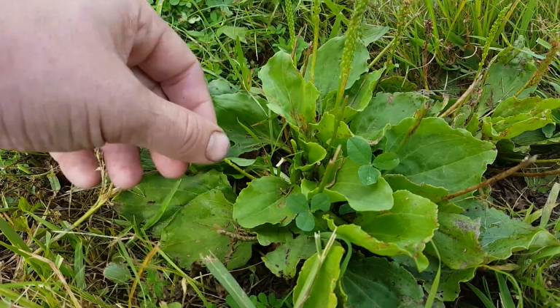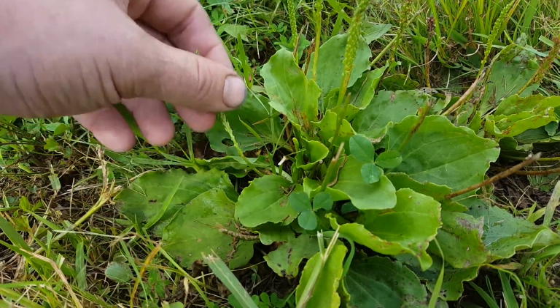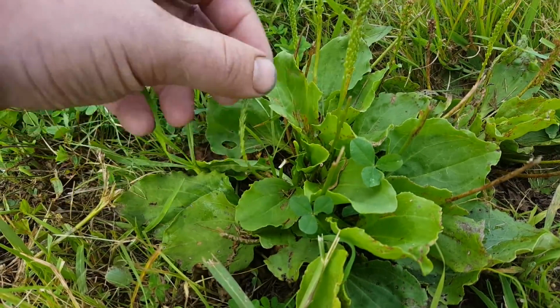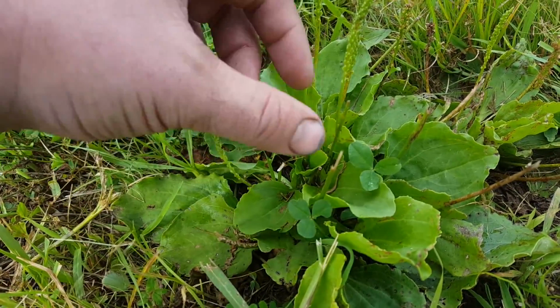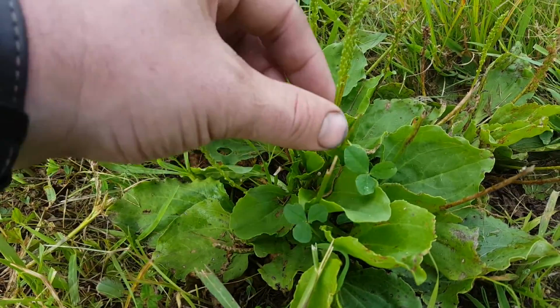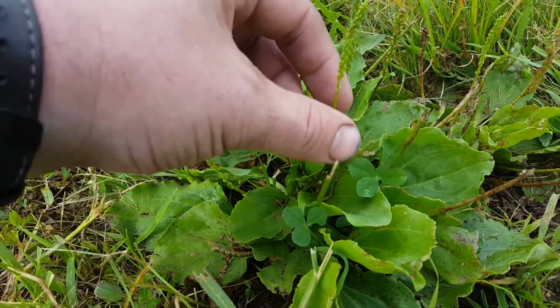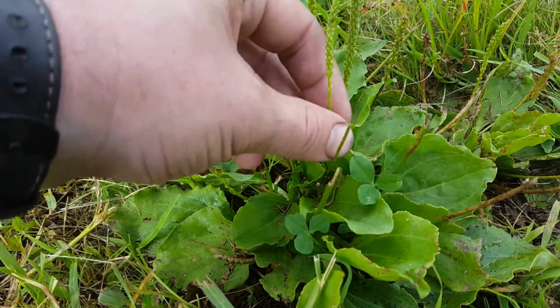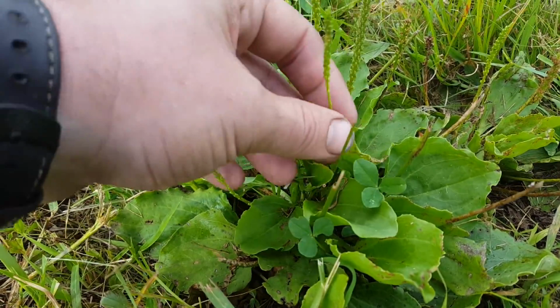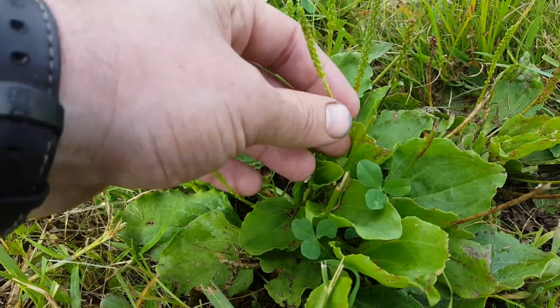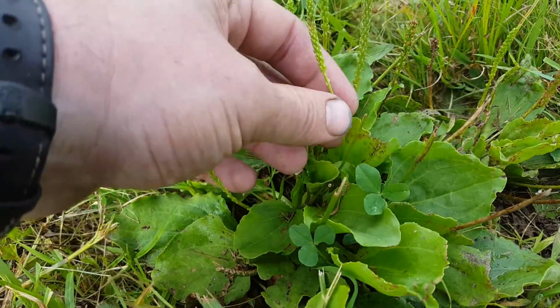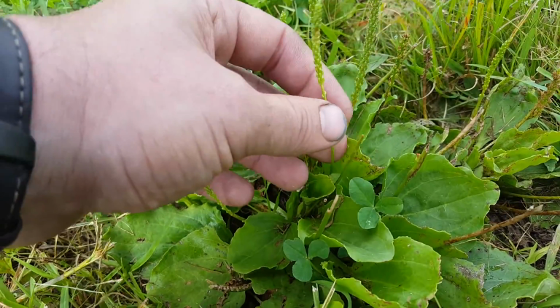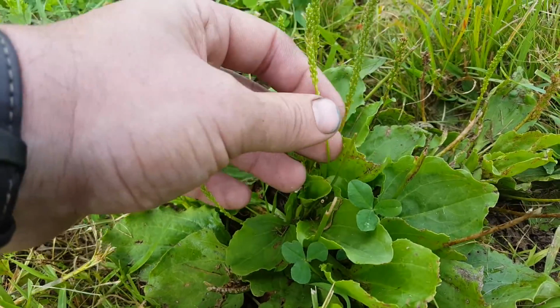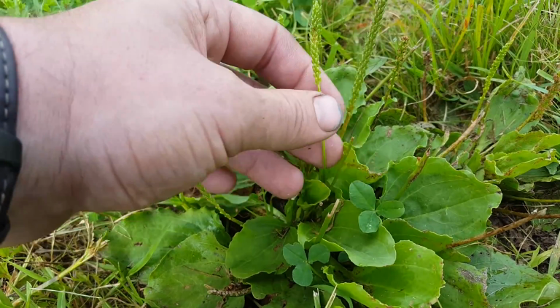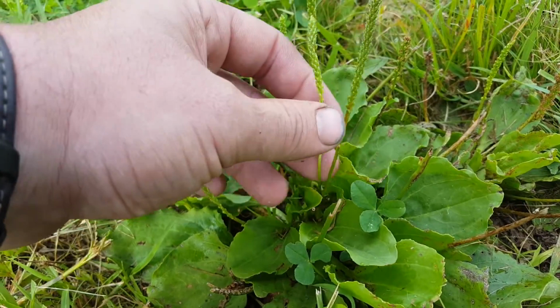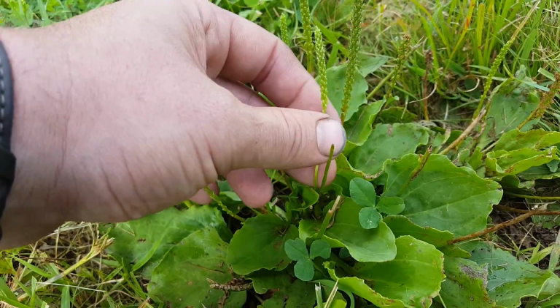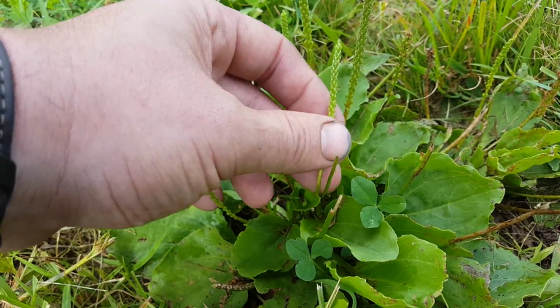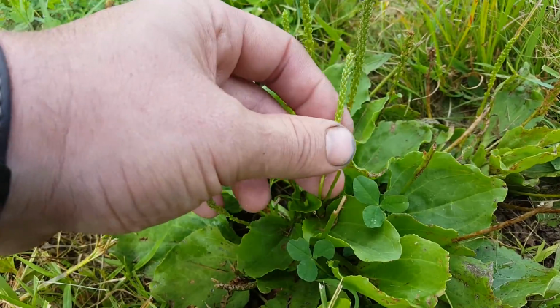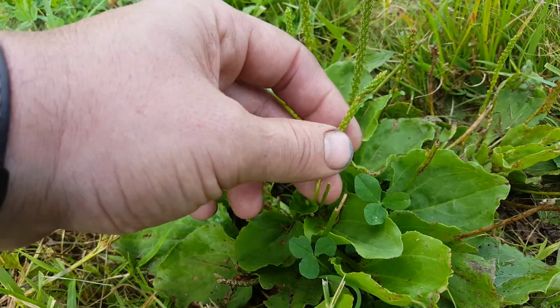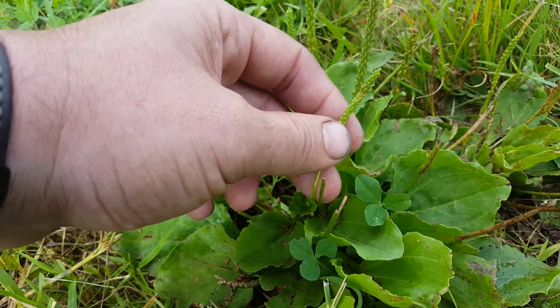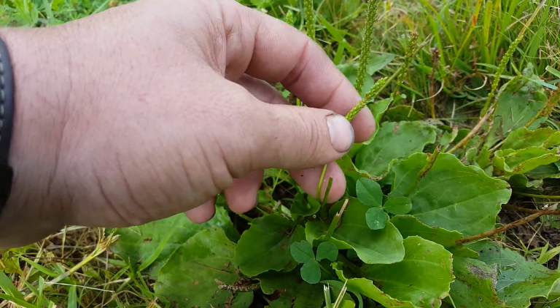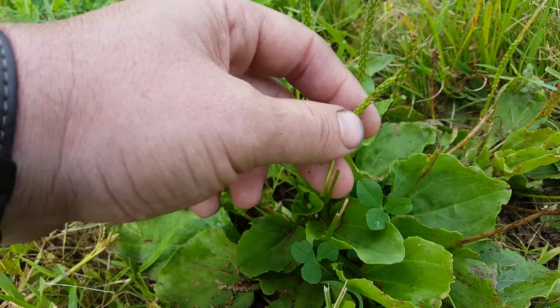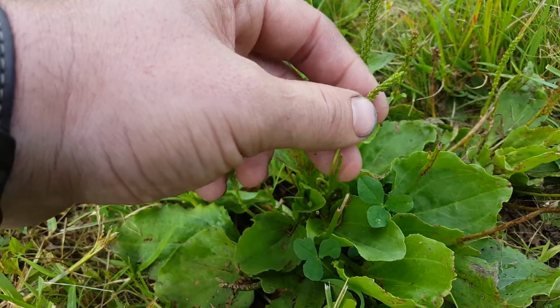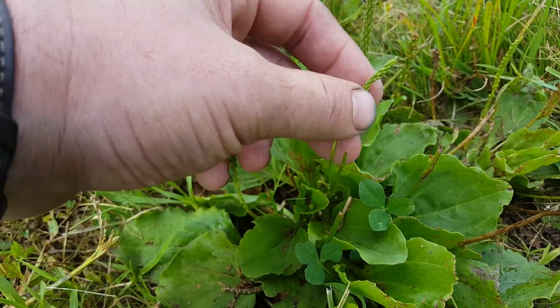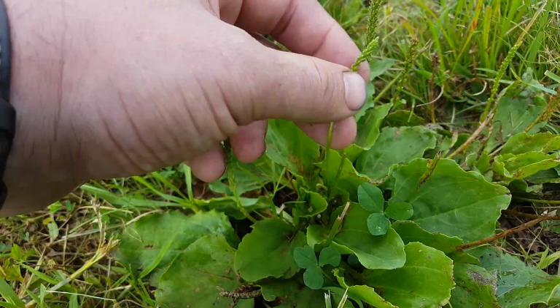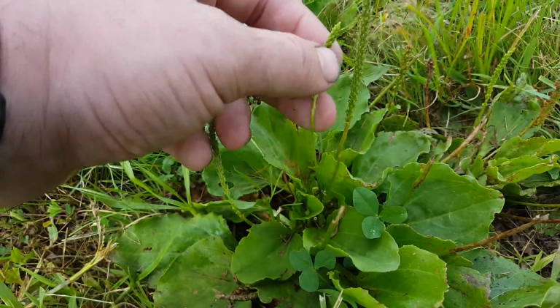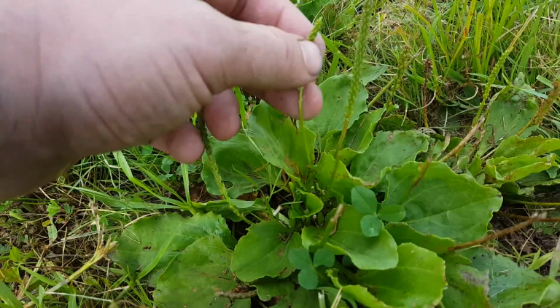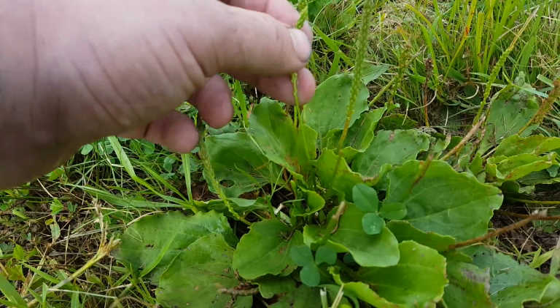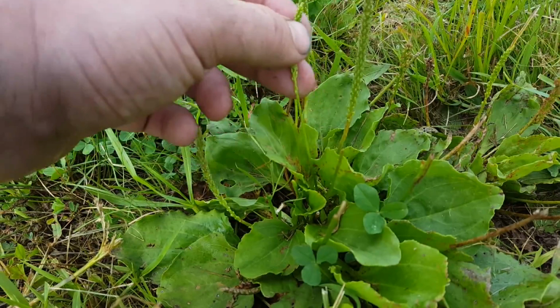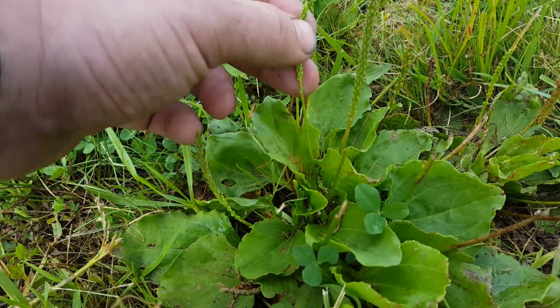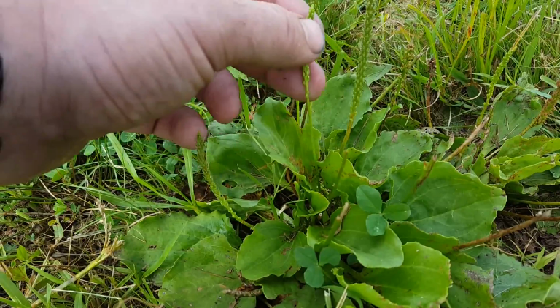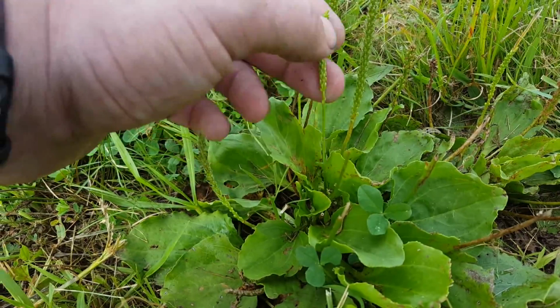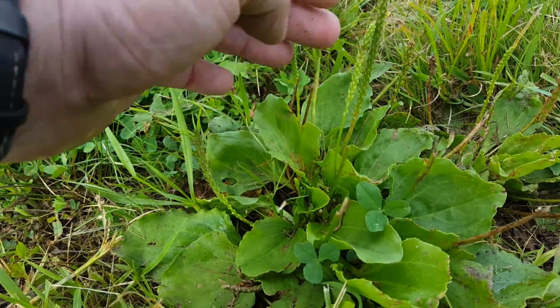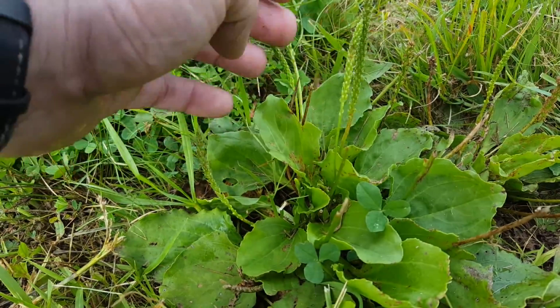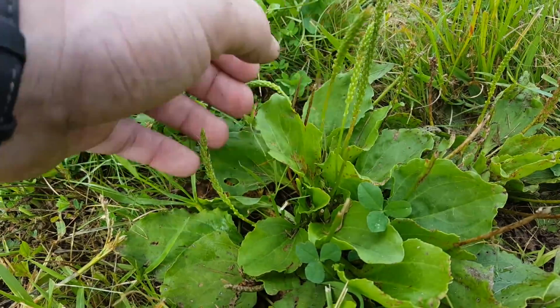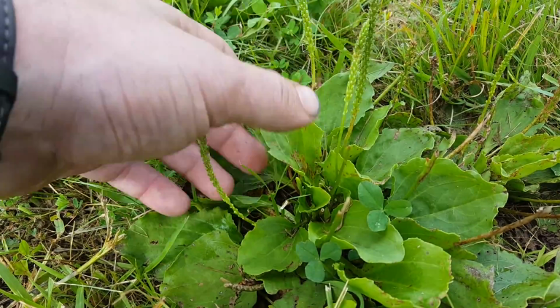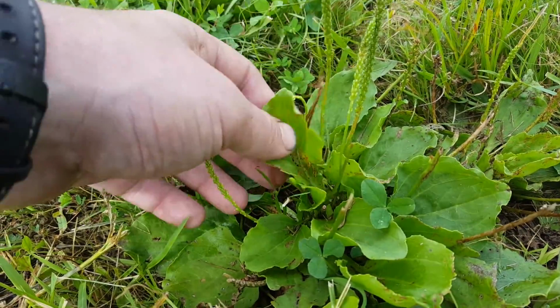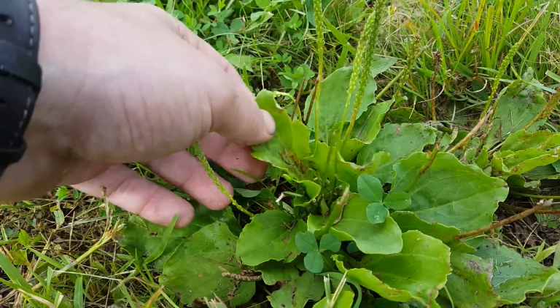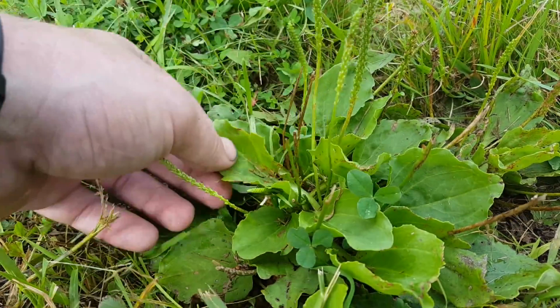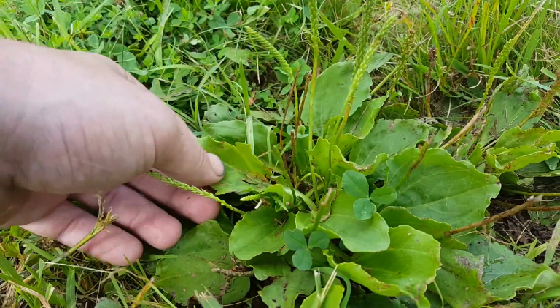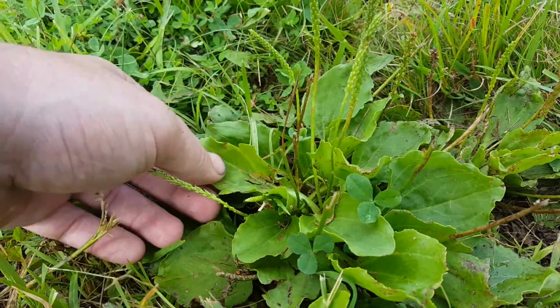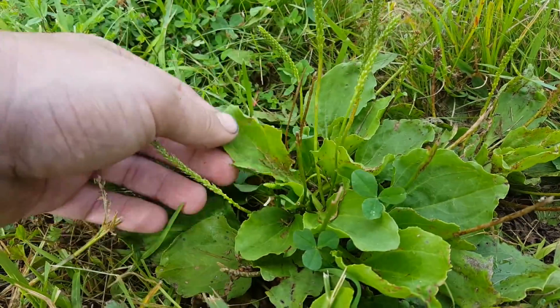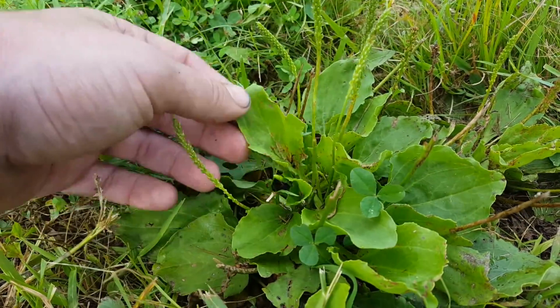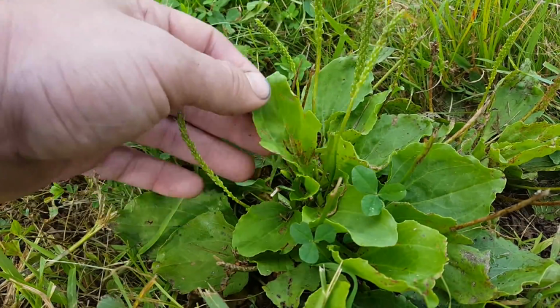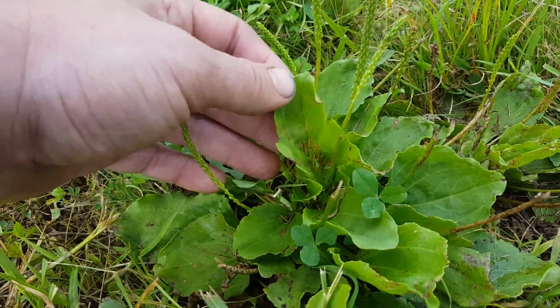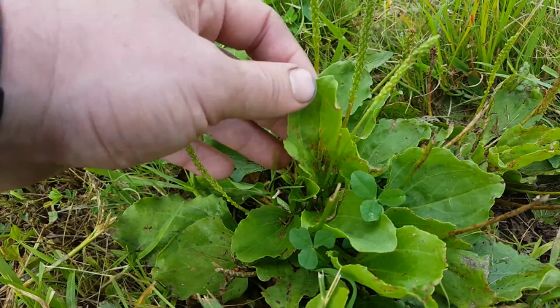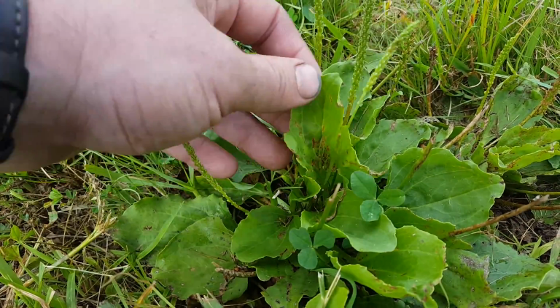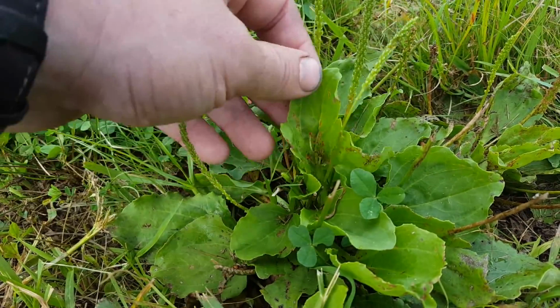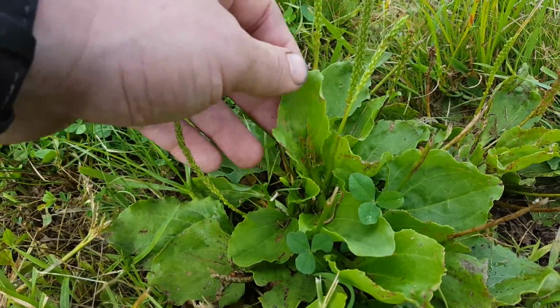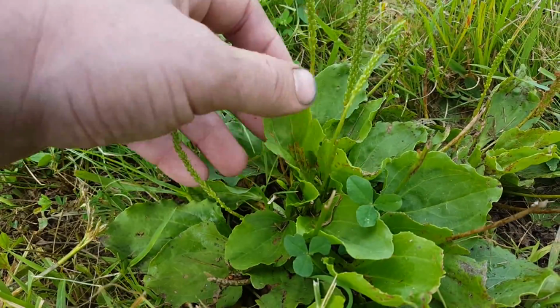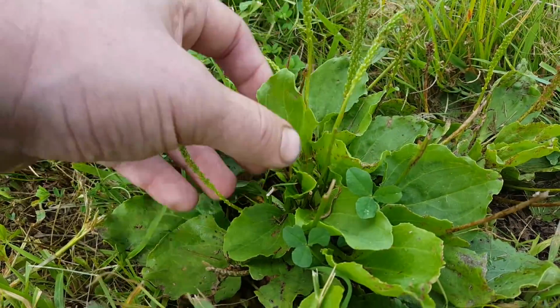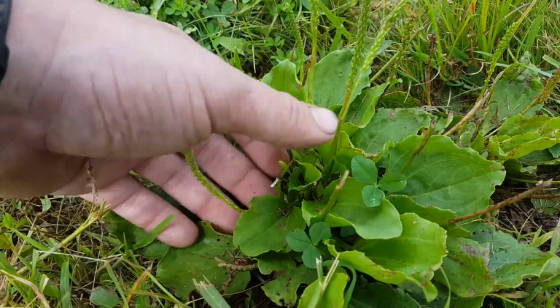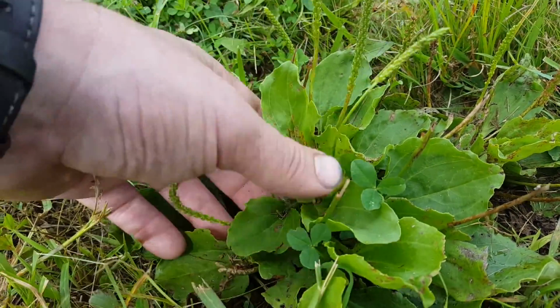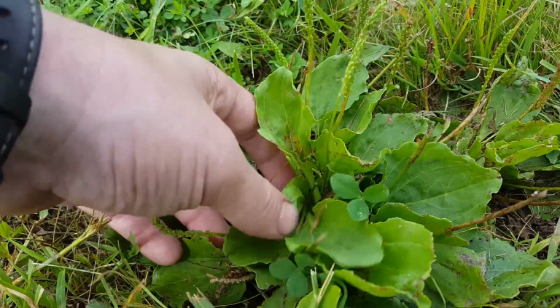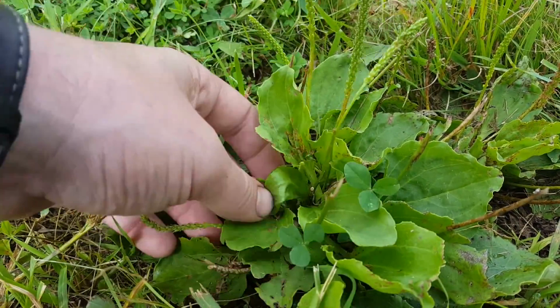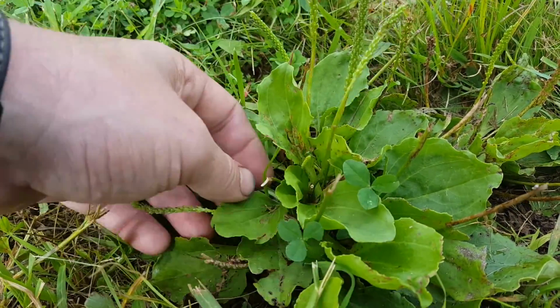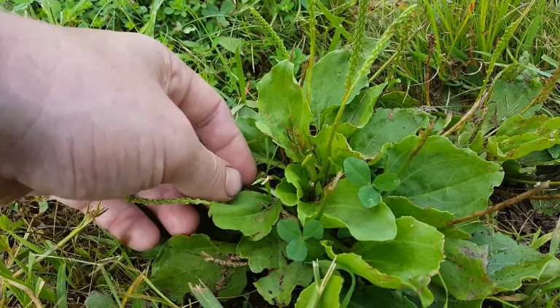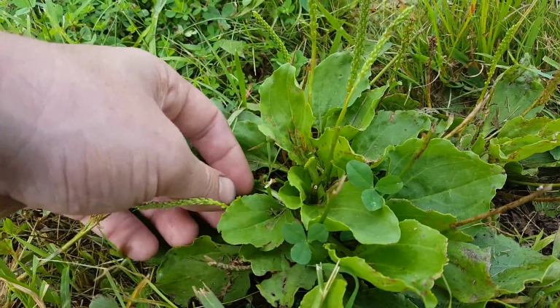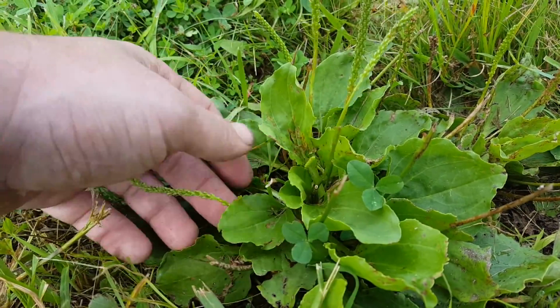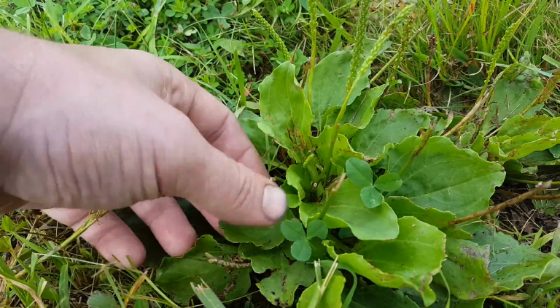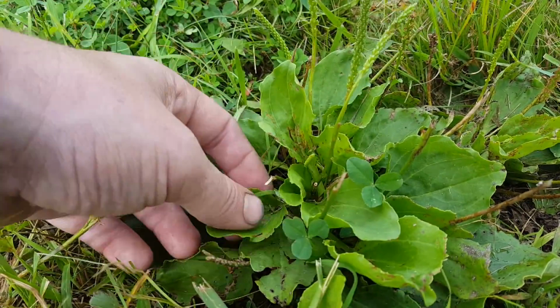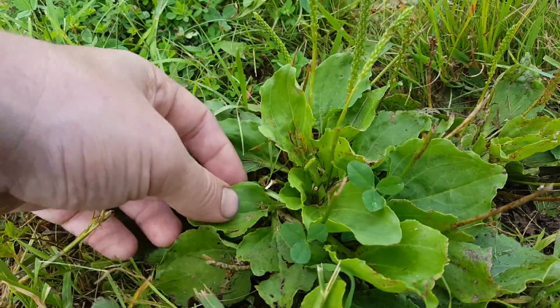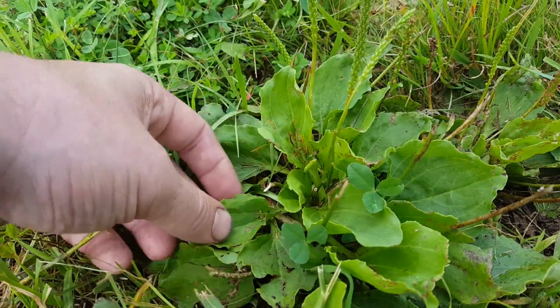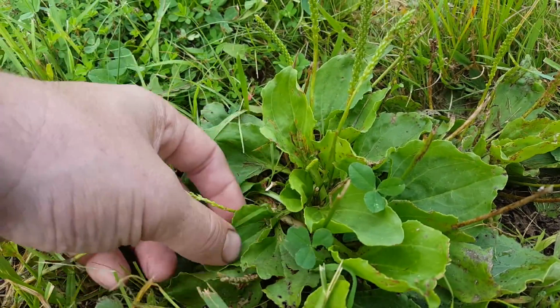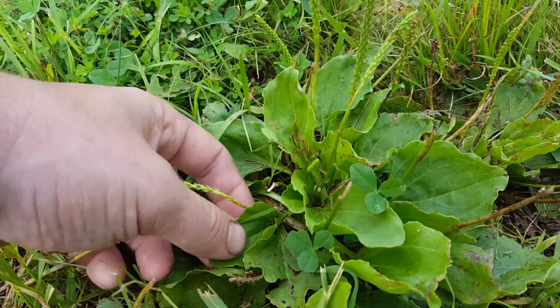I used to play with these seed heads when I was a kid — my mom used to show me. But this is broadleaf plantain, very common.